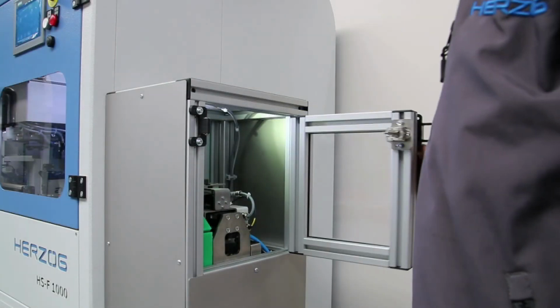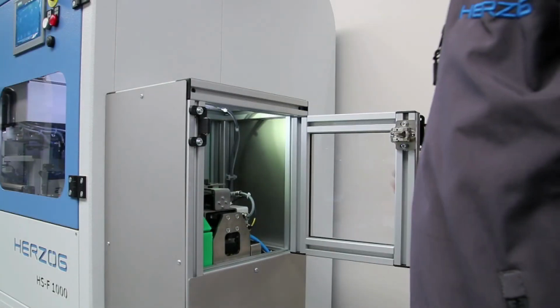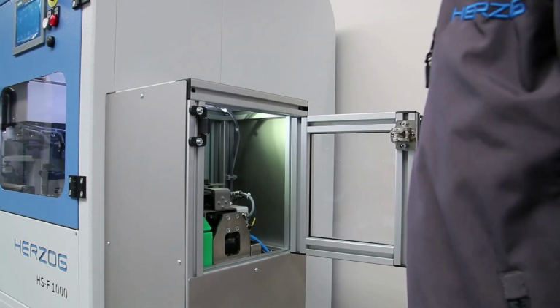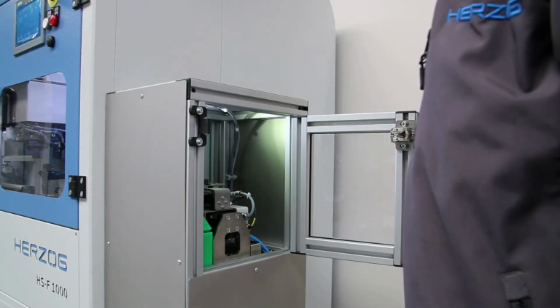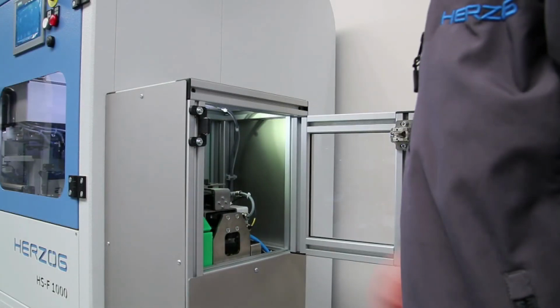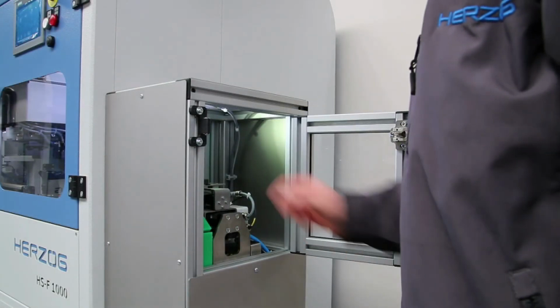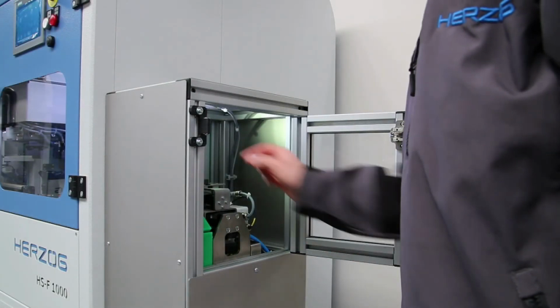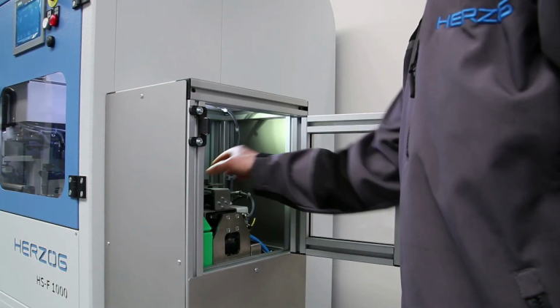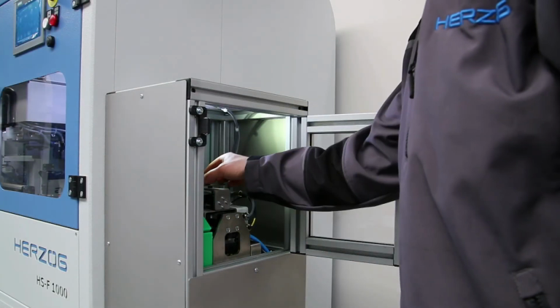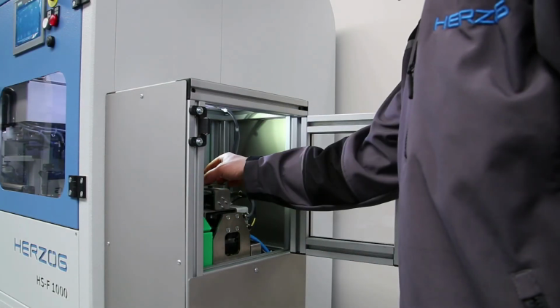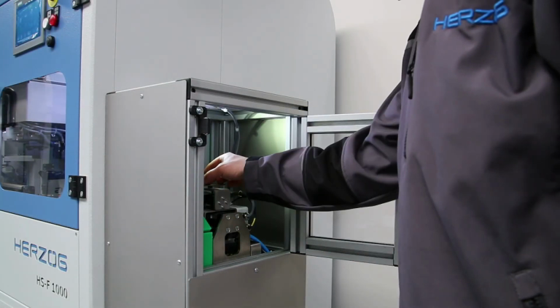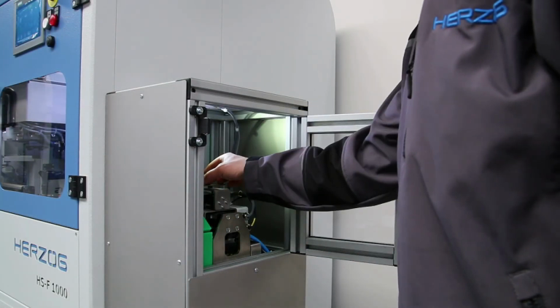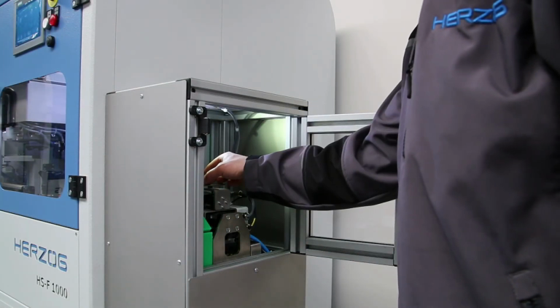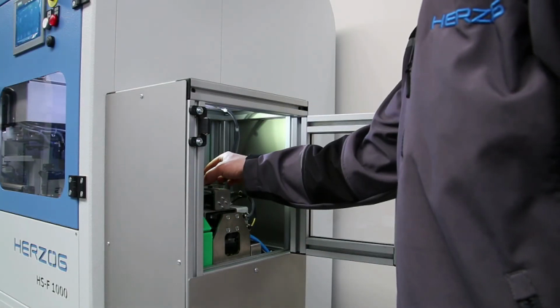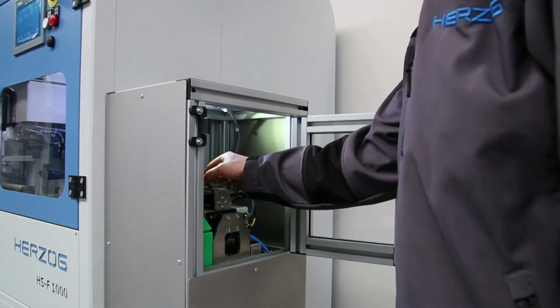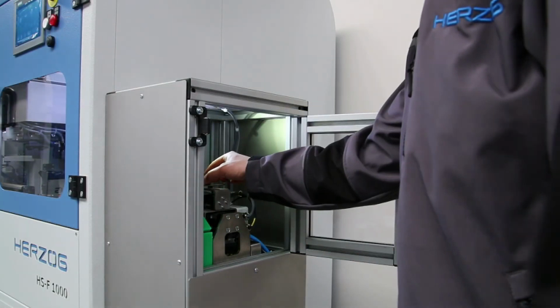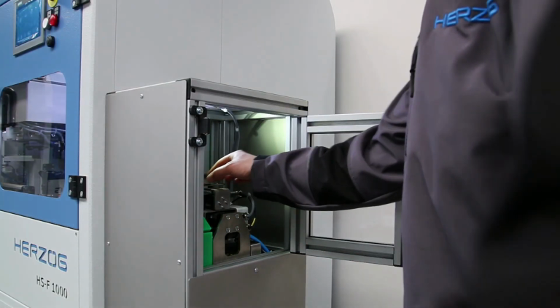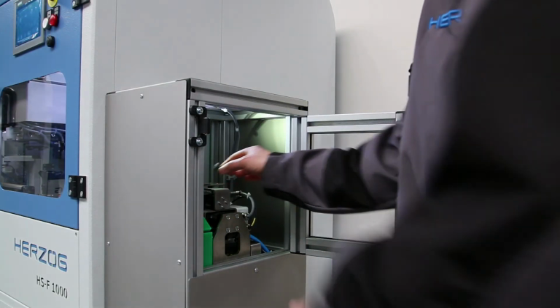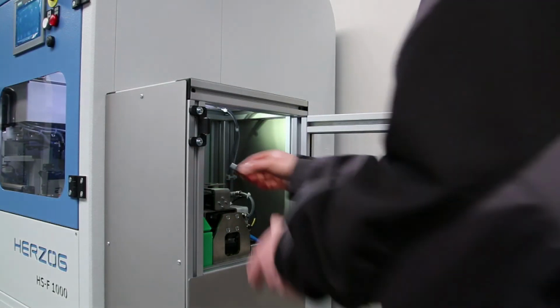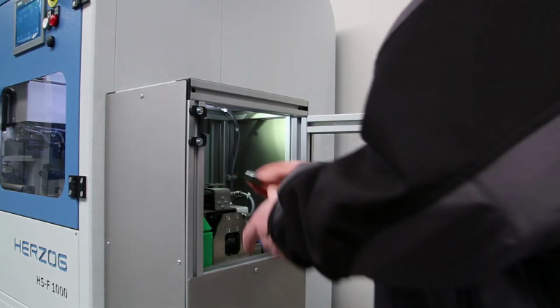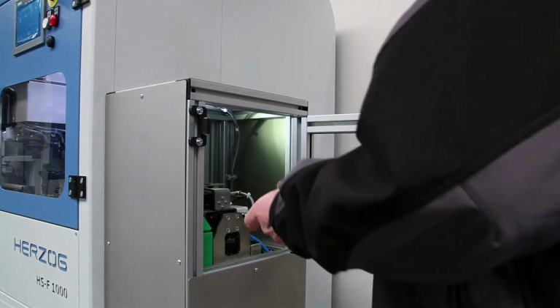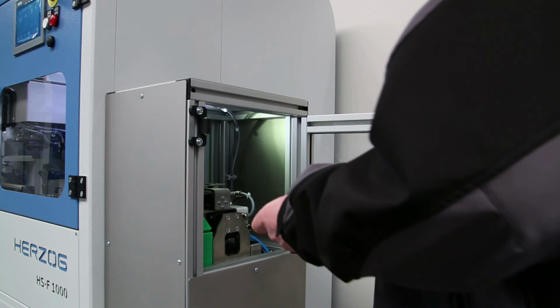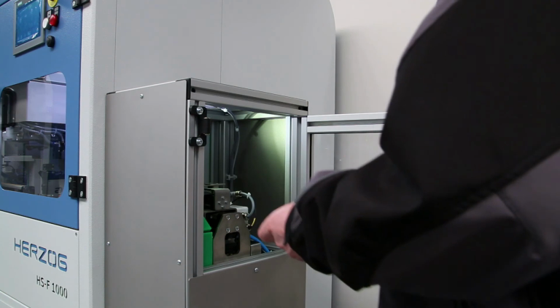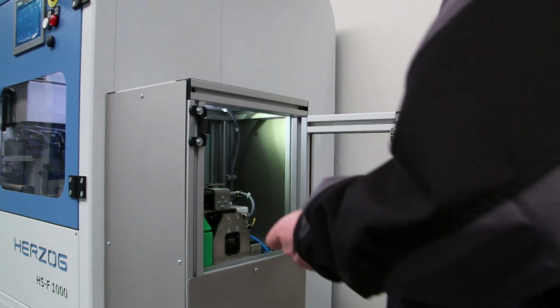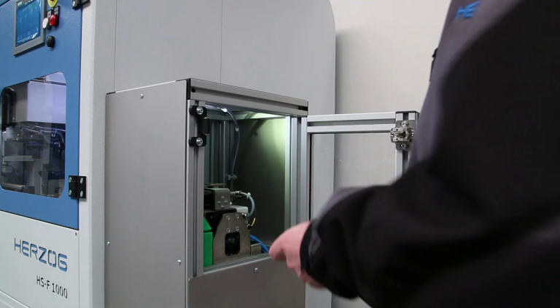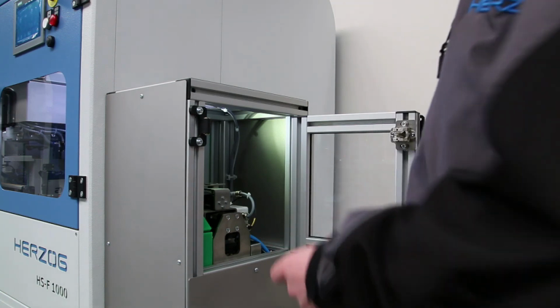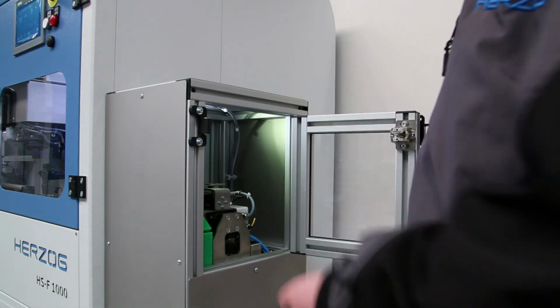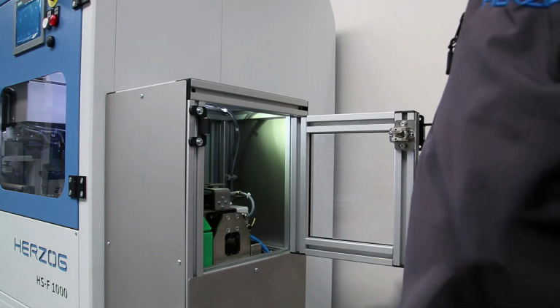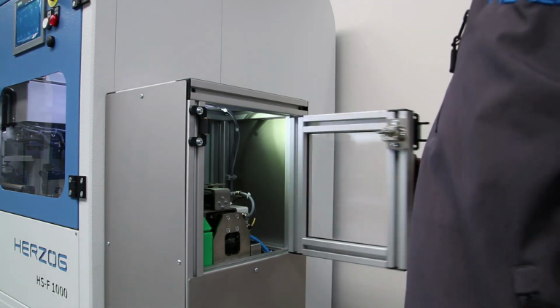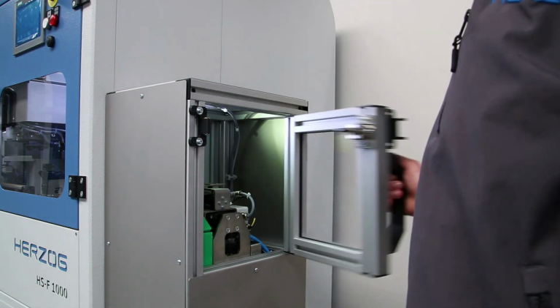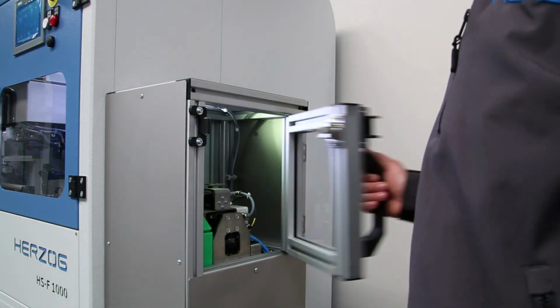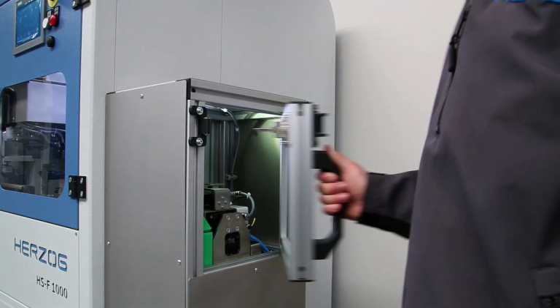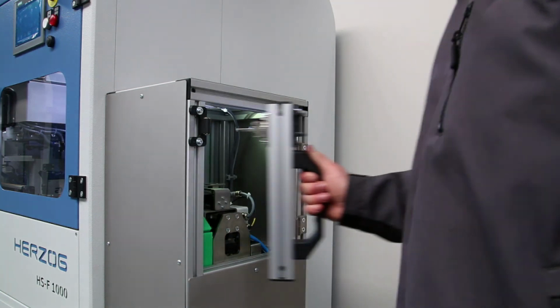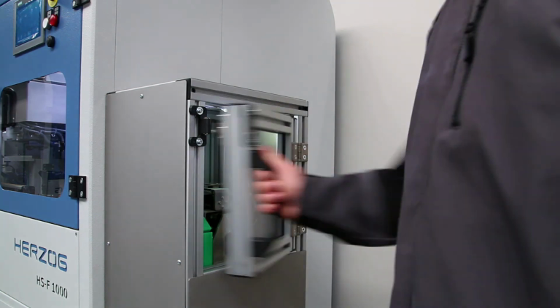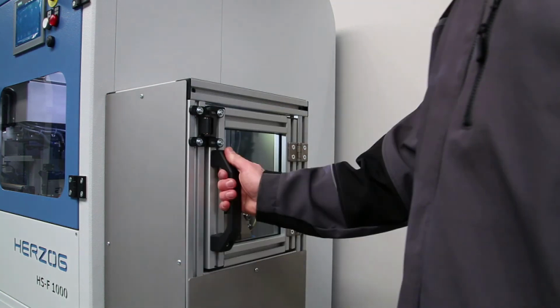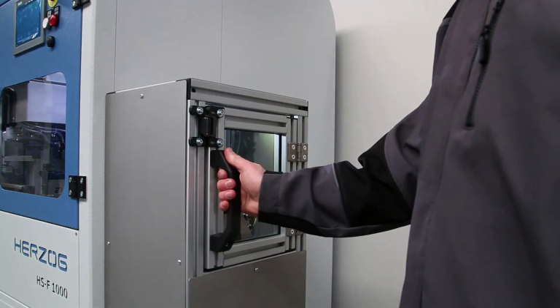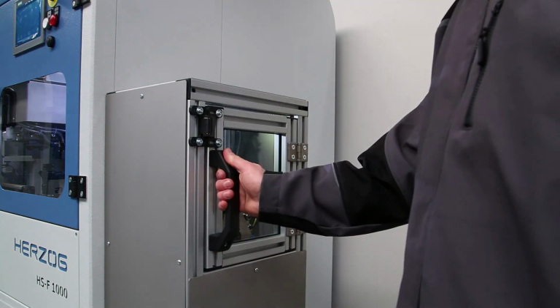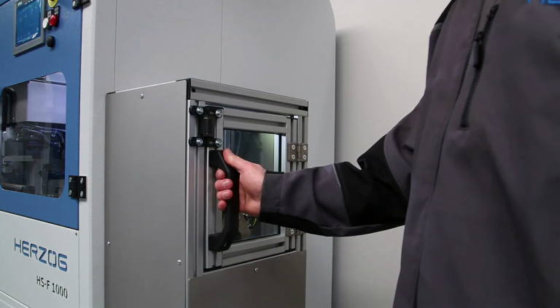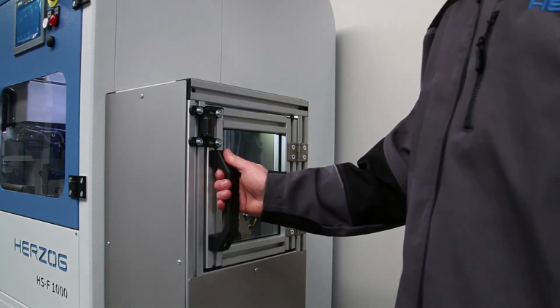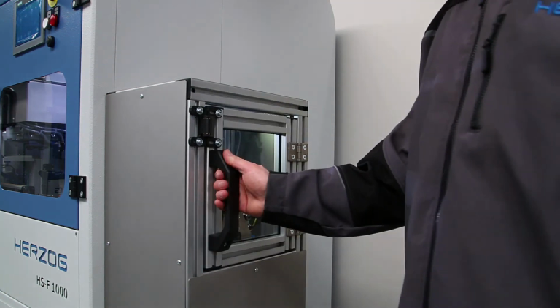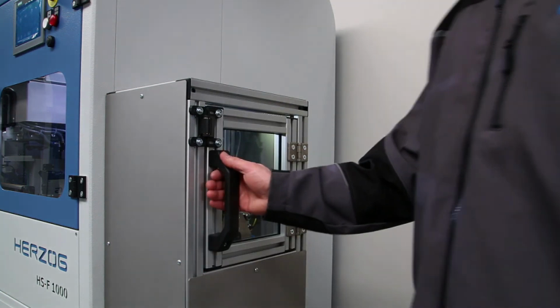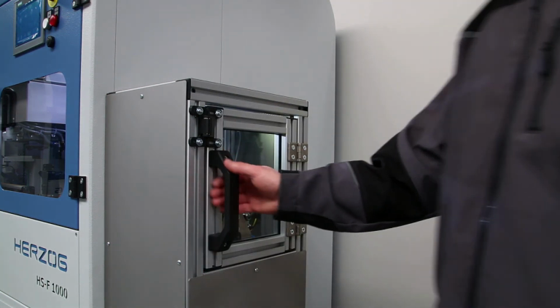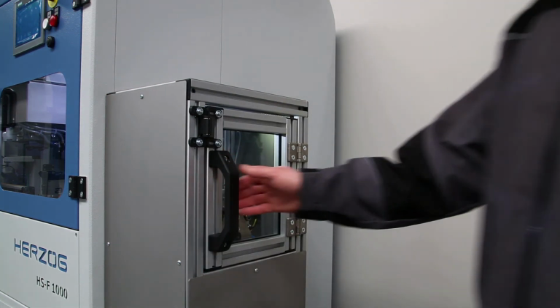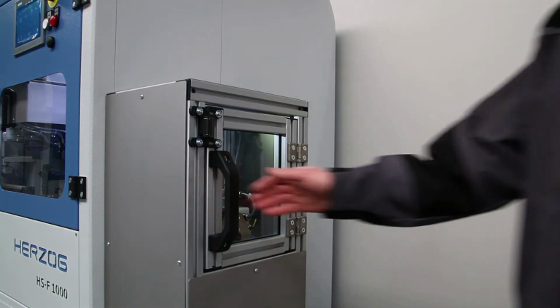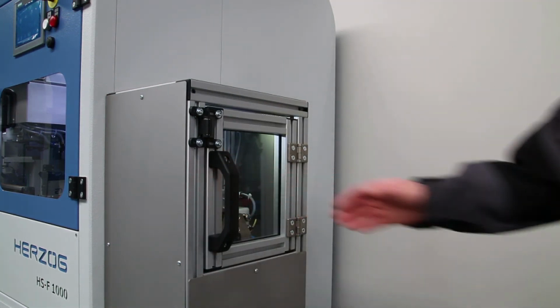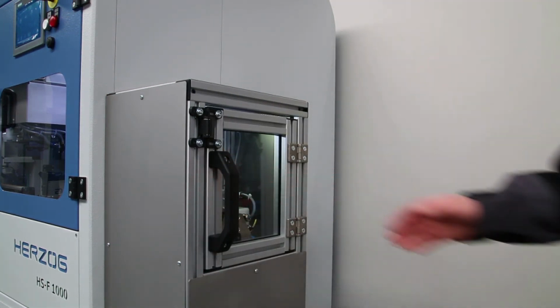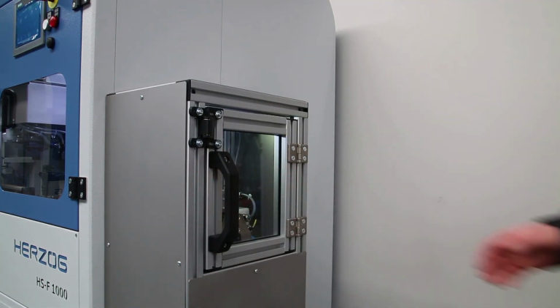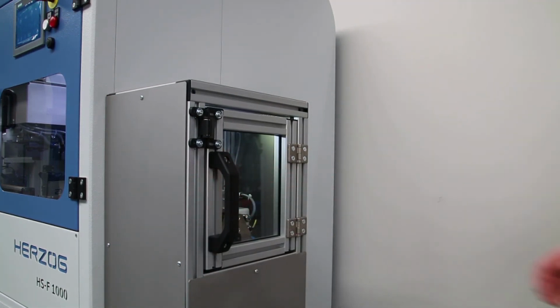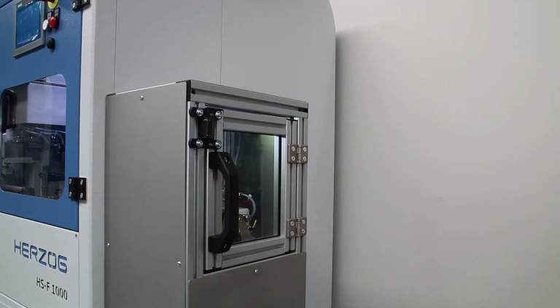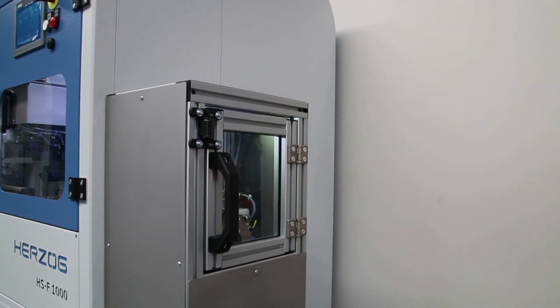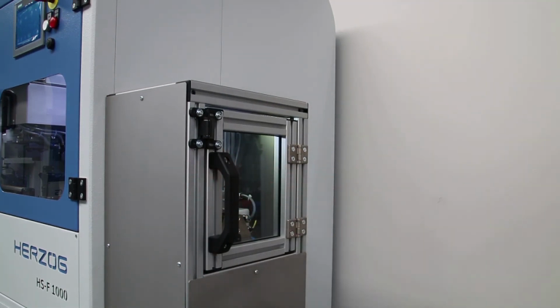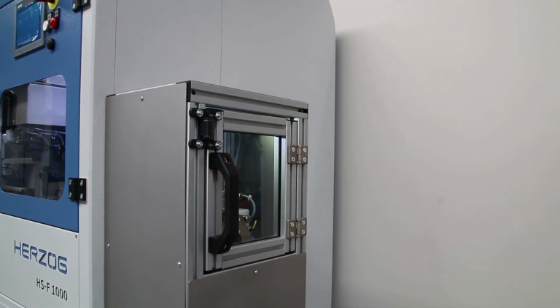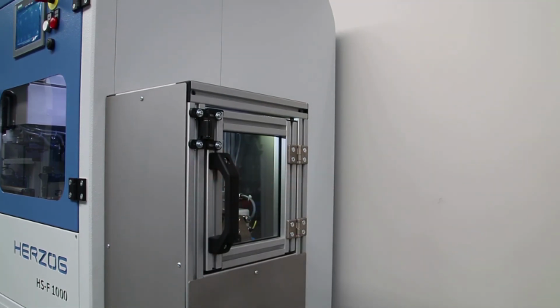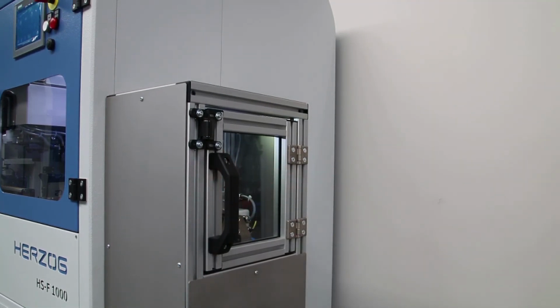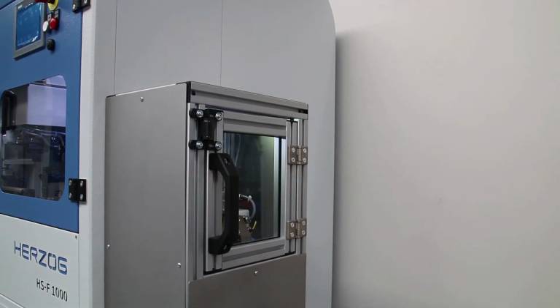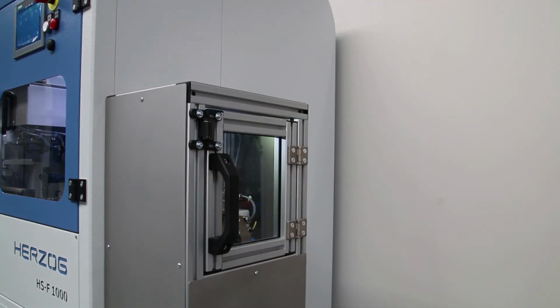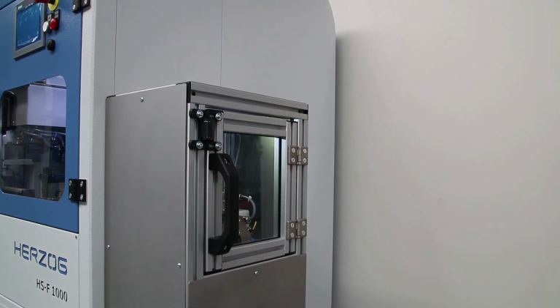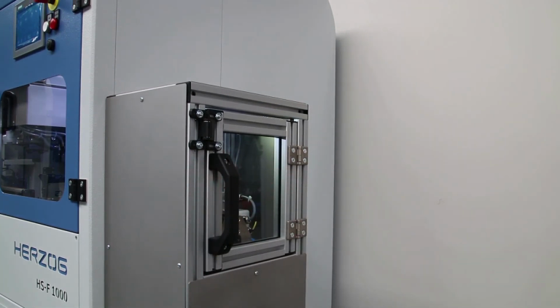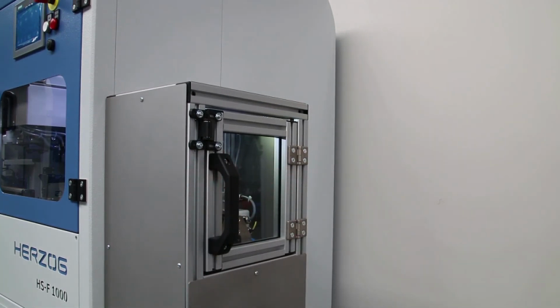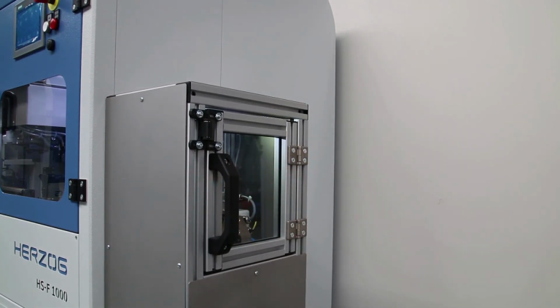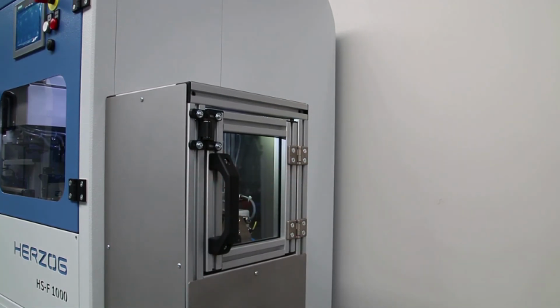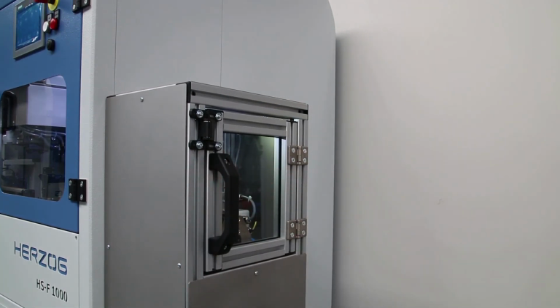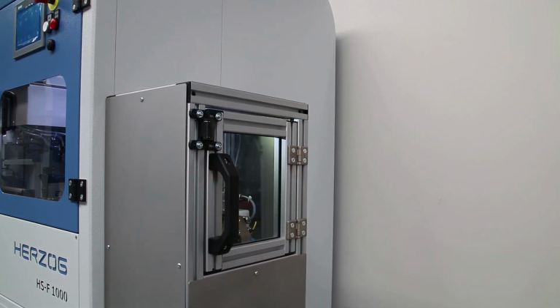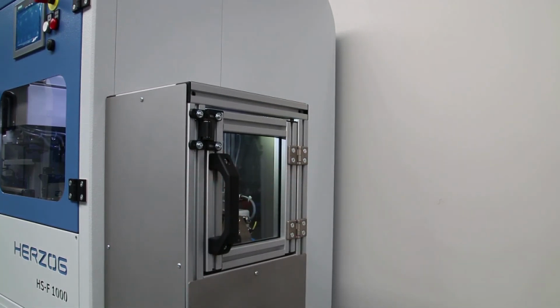If necessary, the prepared sample can also be returned to the input position where it is available to the operator.